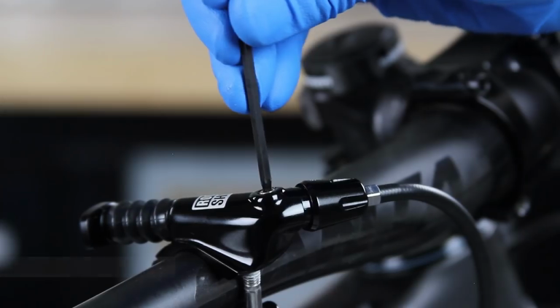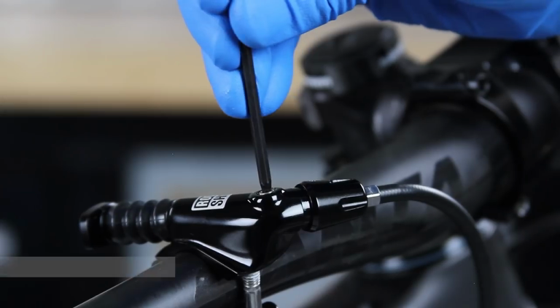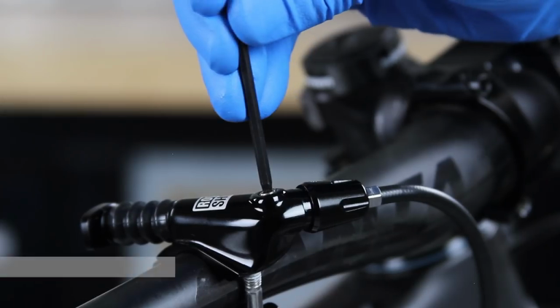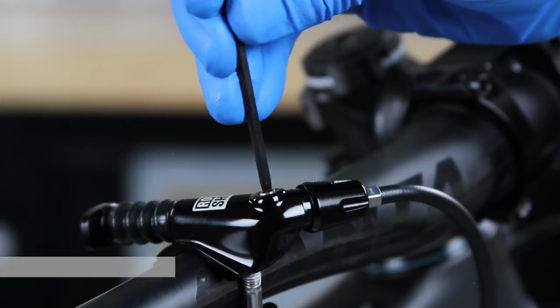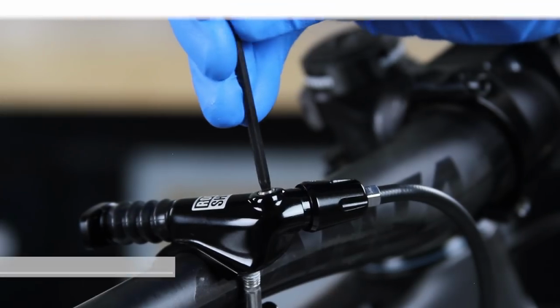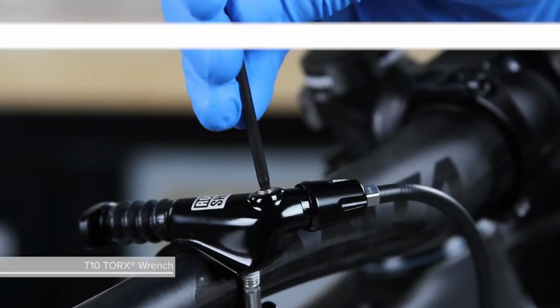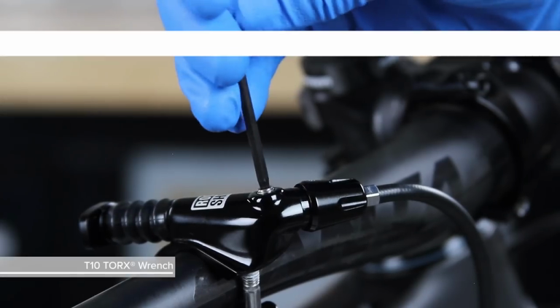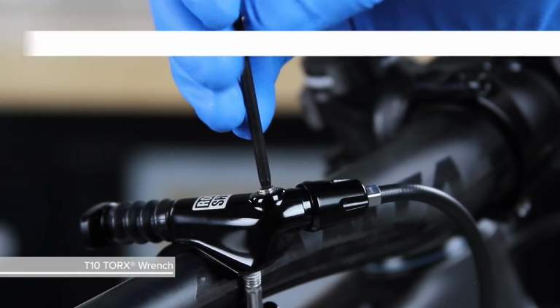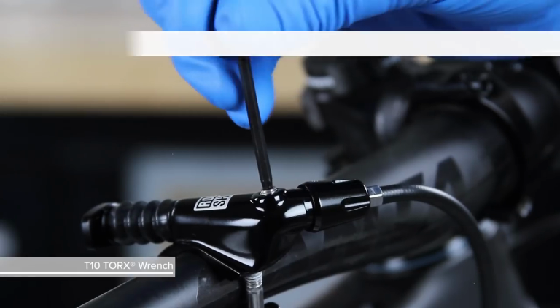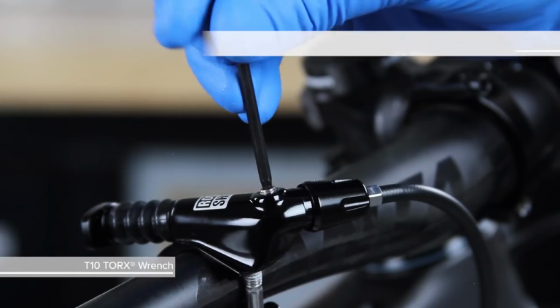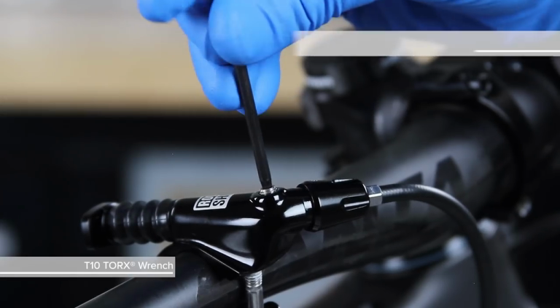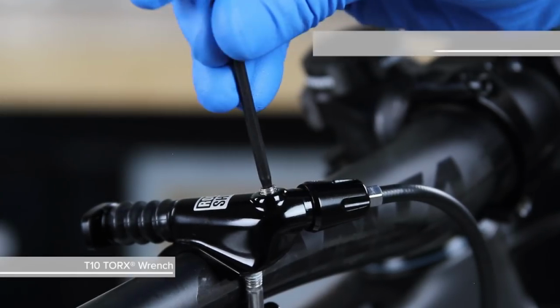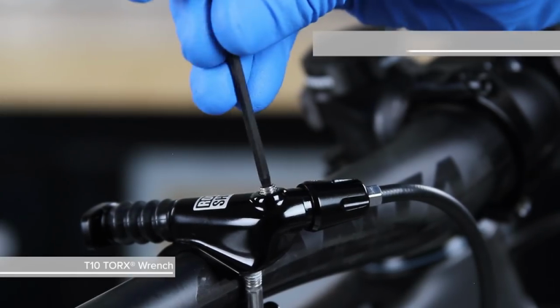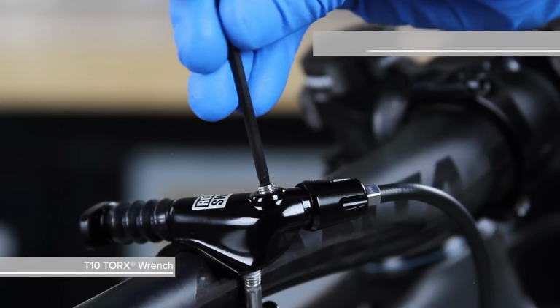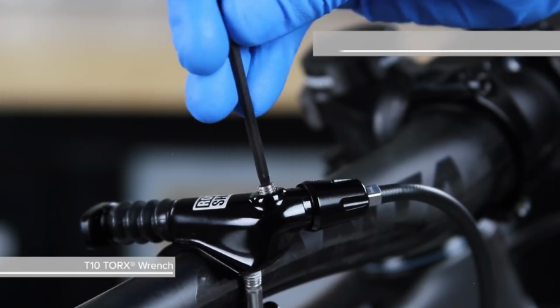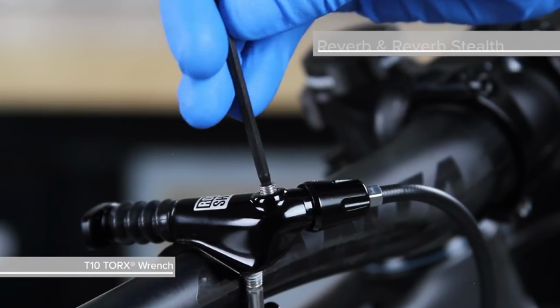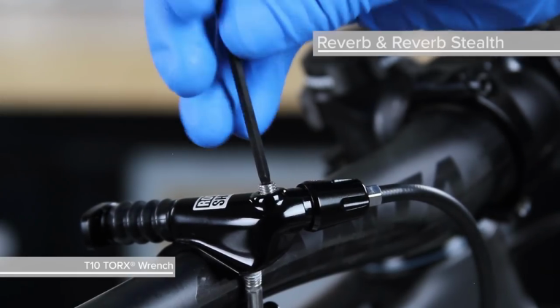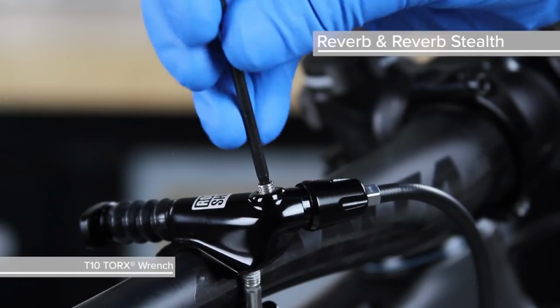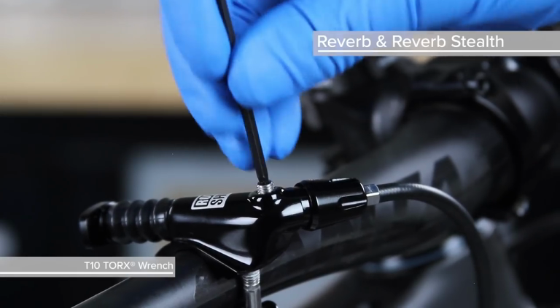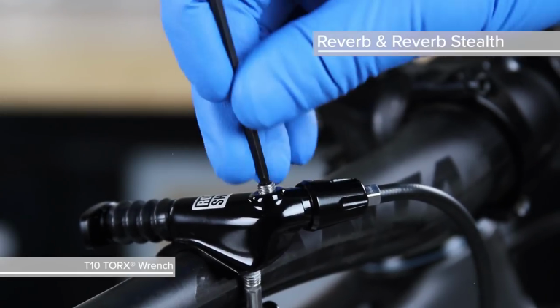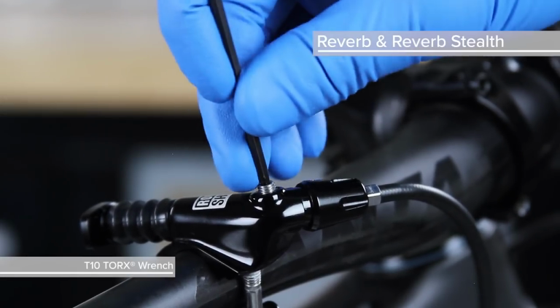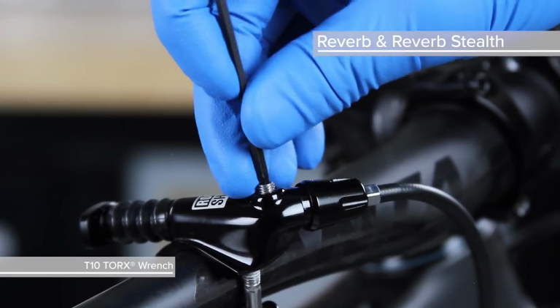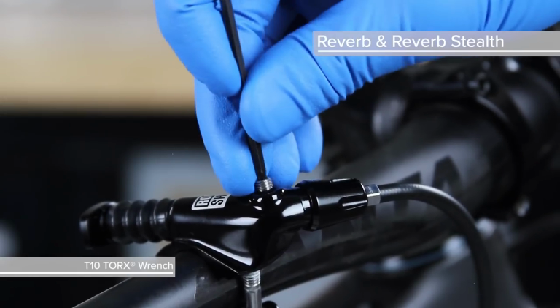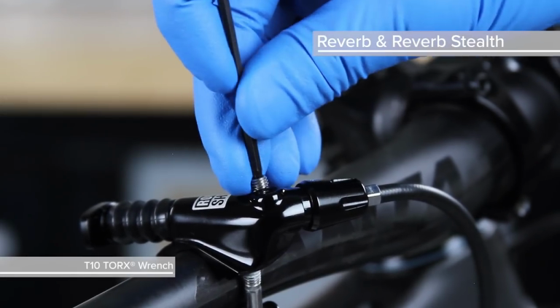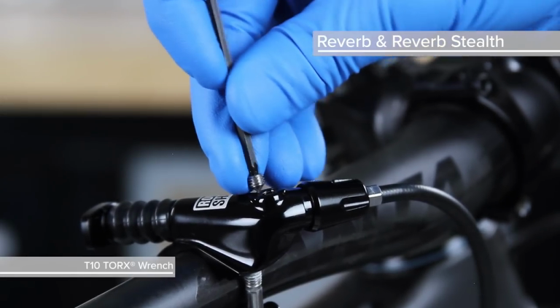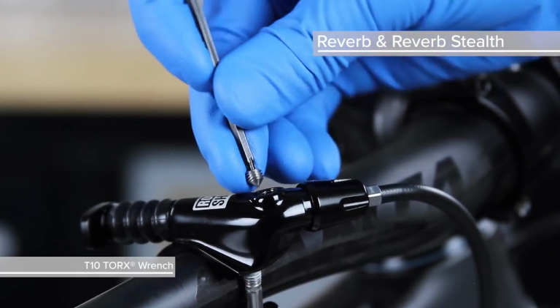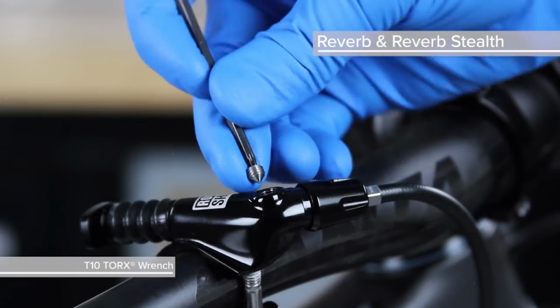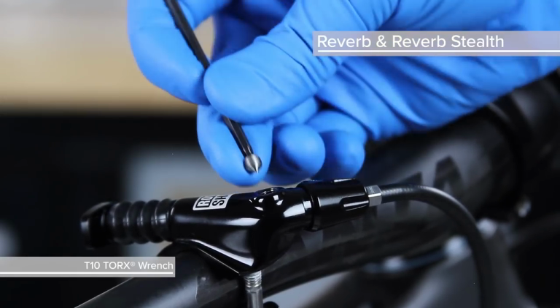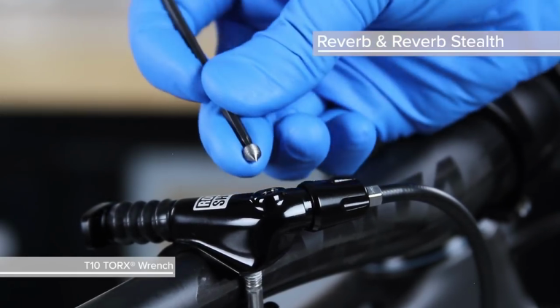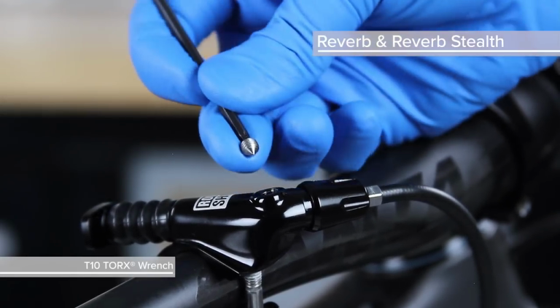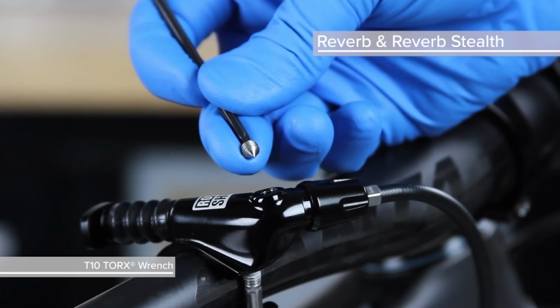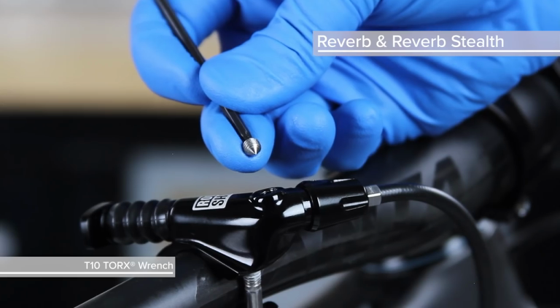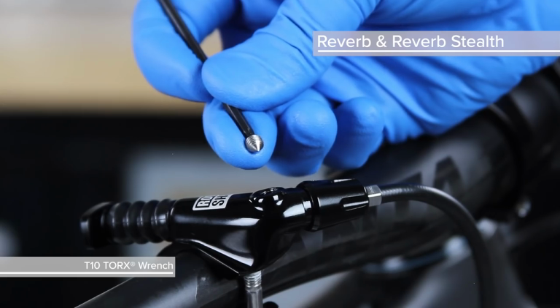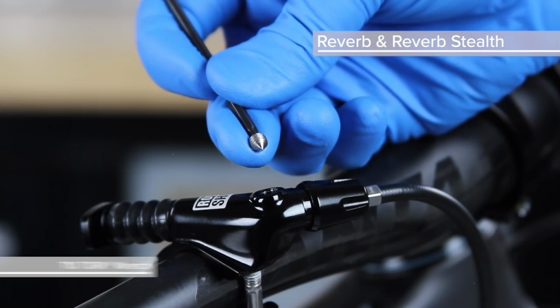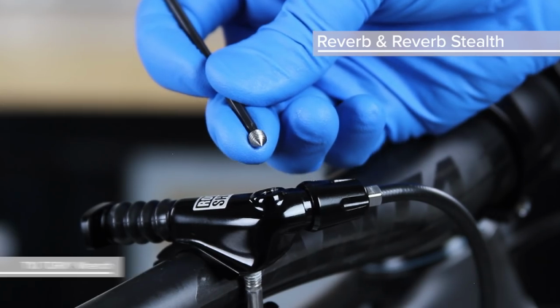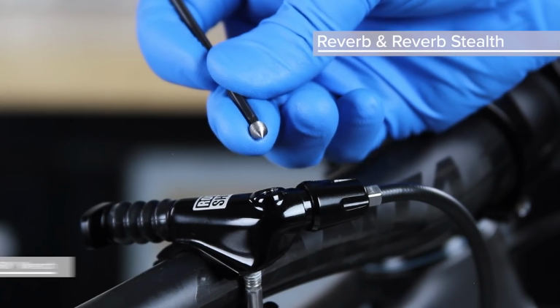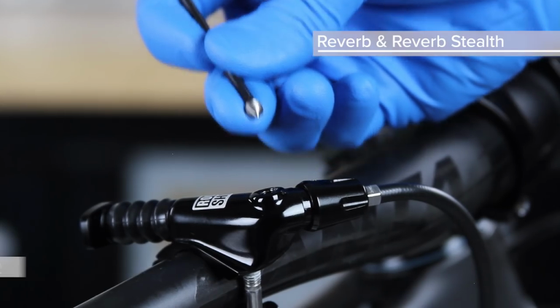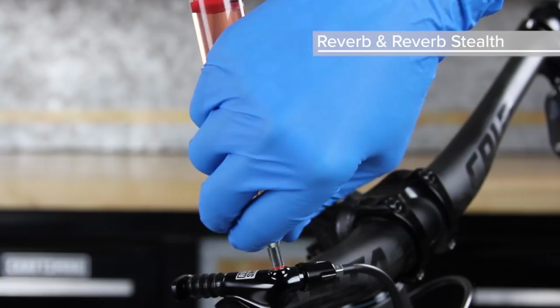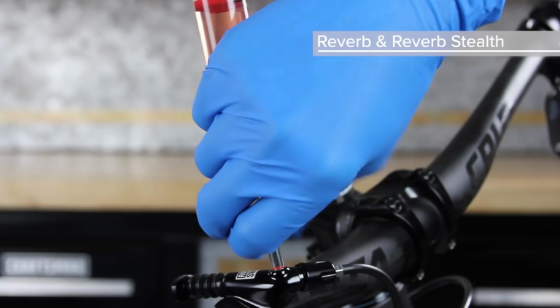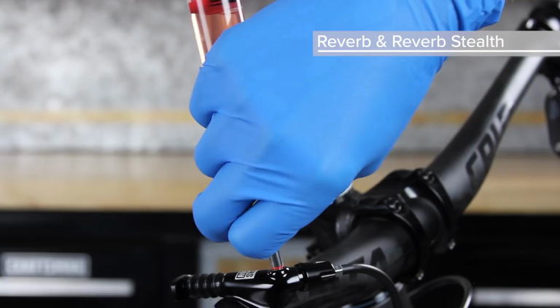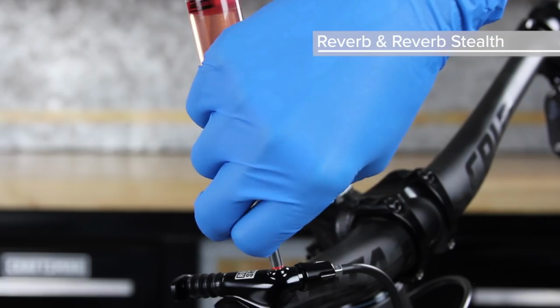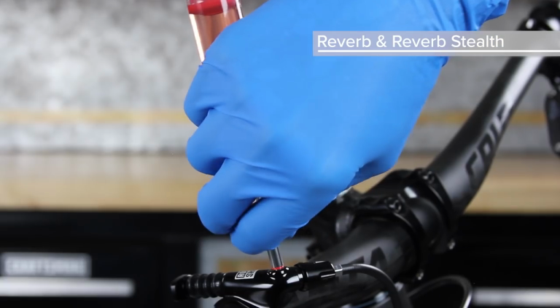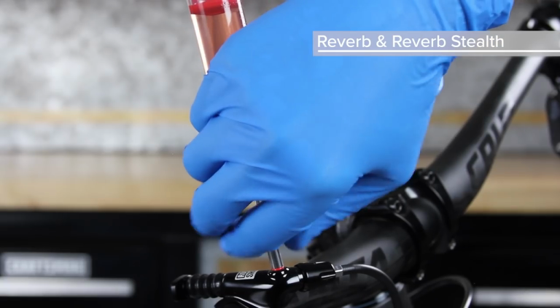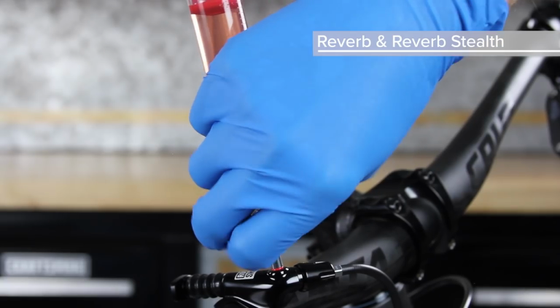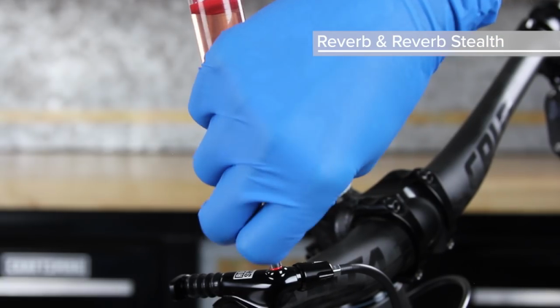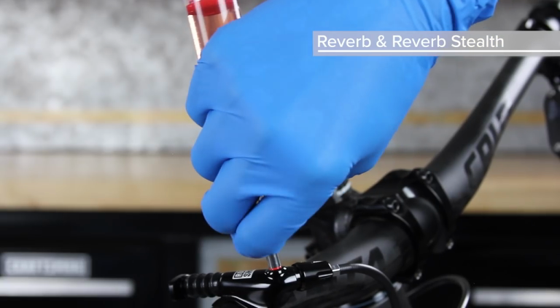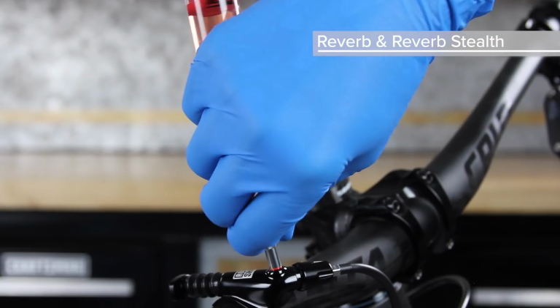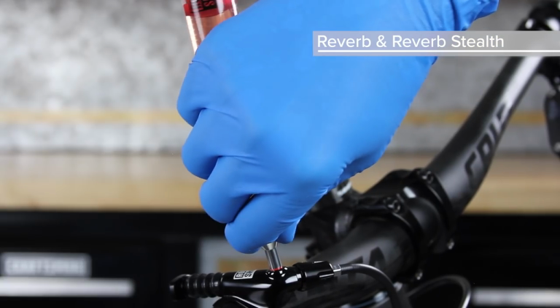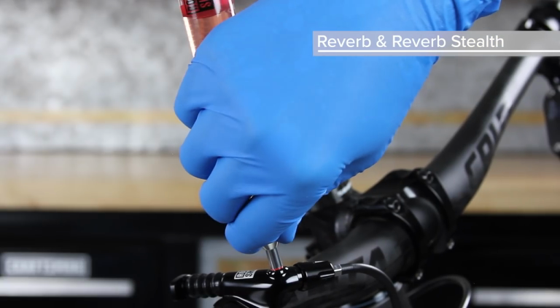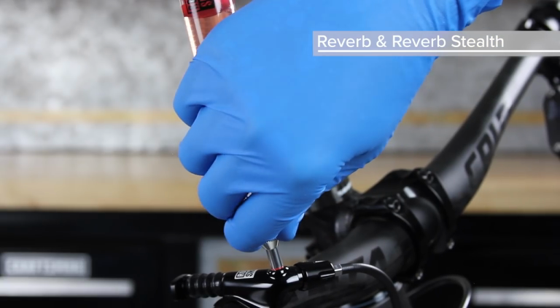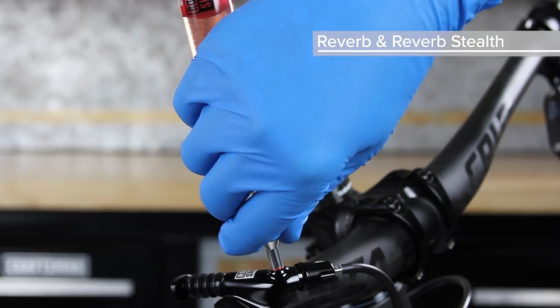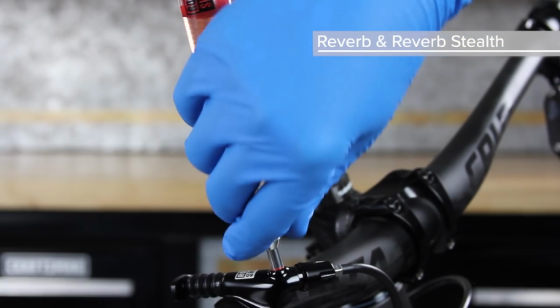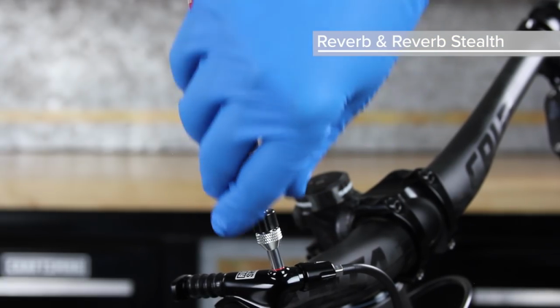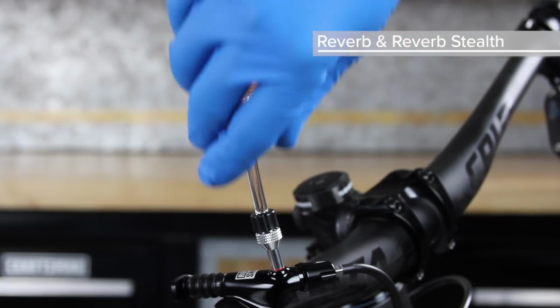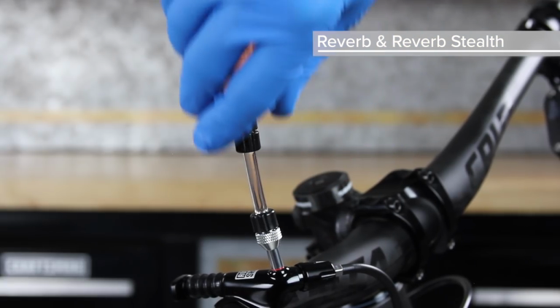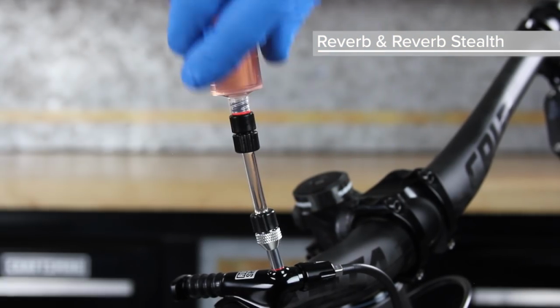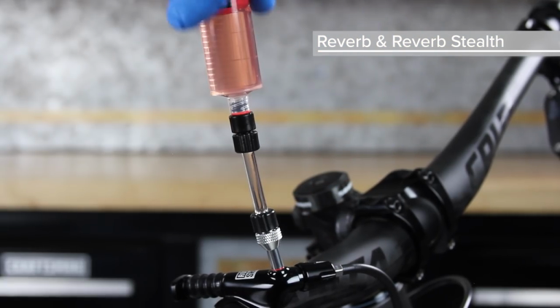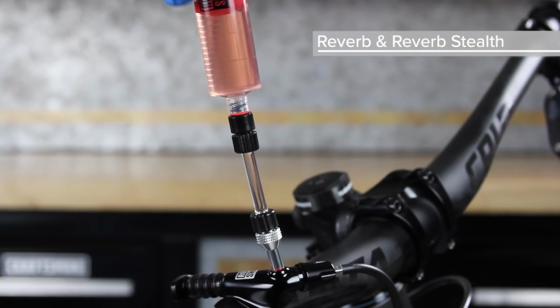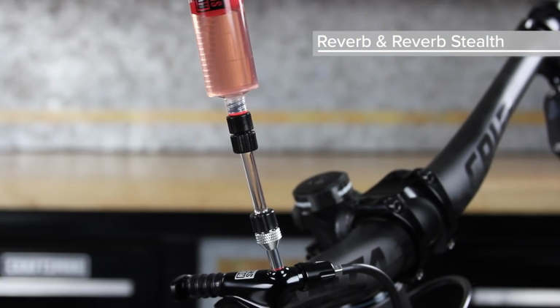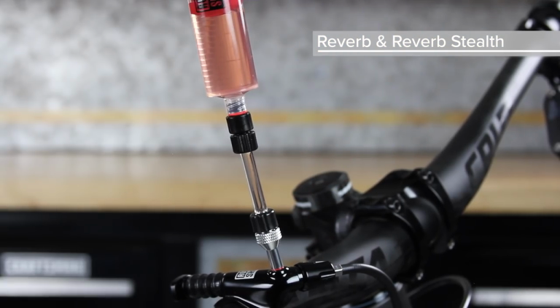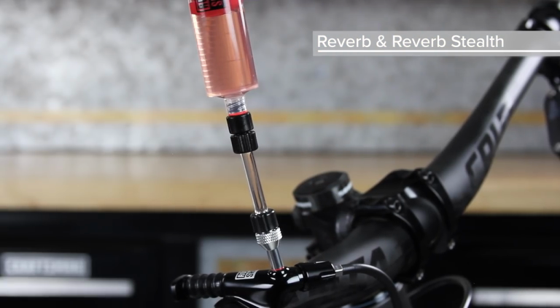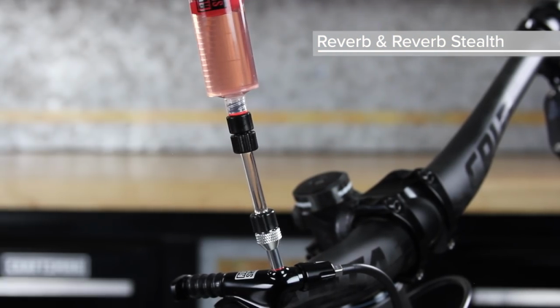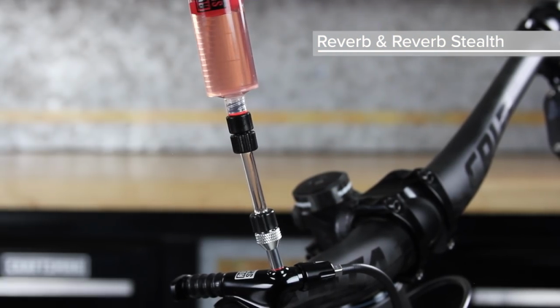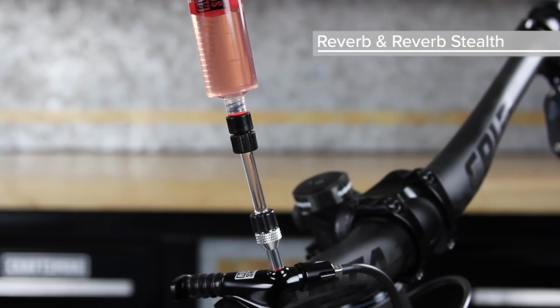Use a T10 Torx wrench to remove the bleed screw from the remote. Install the syringe into the remote bleed port.